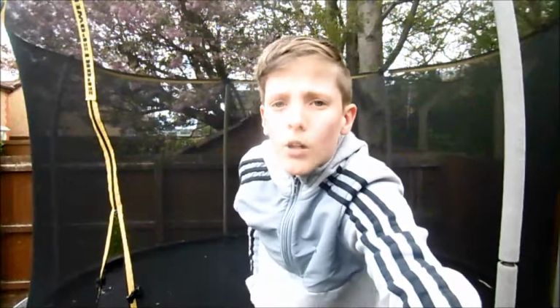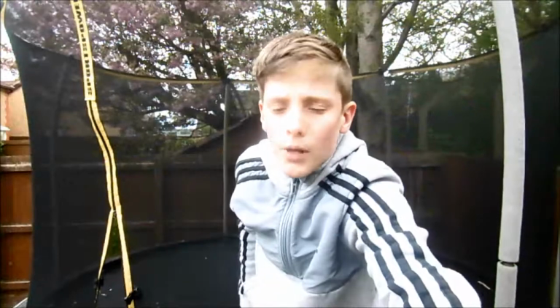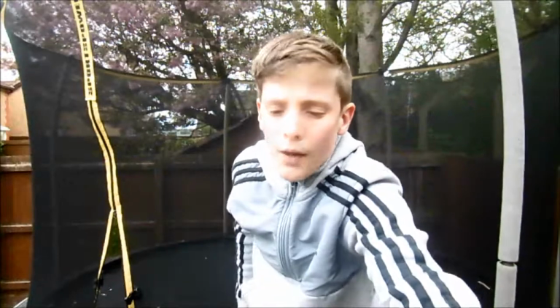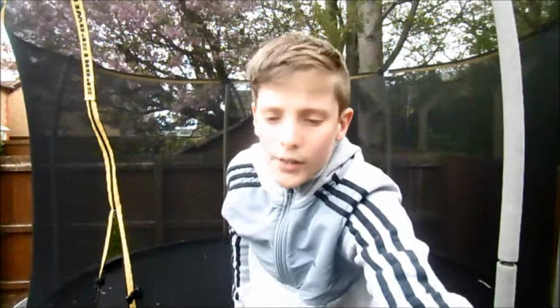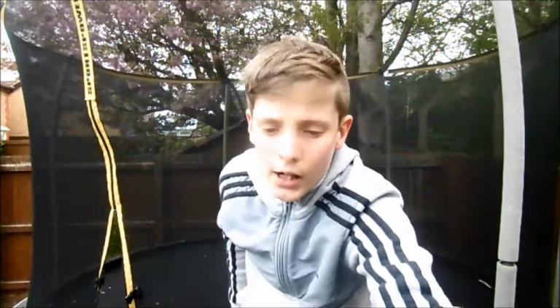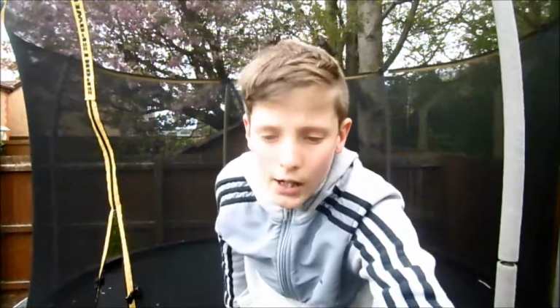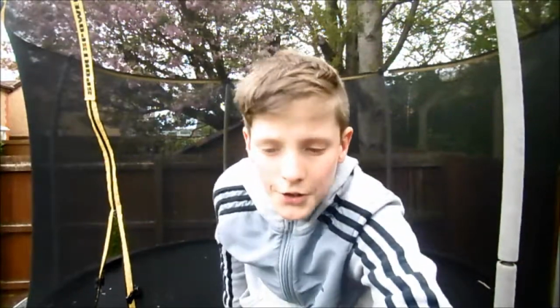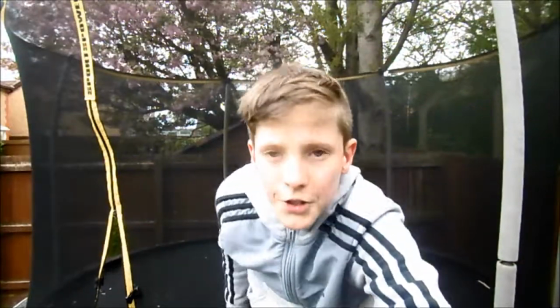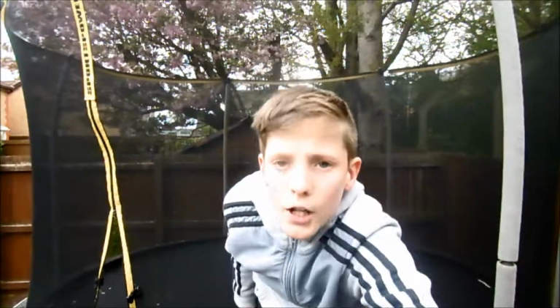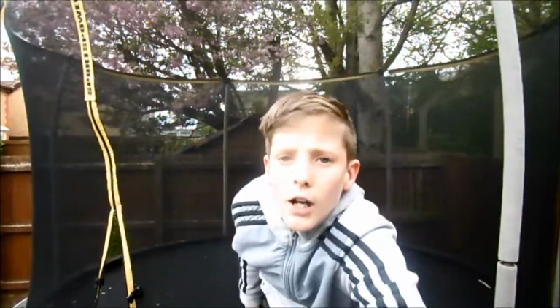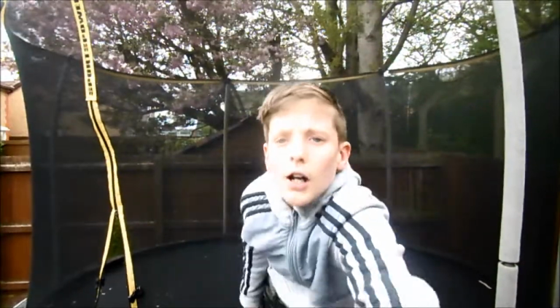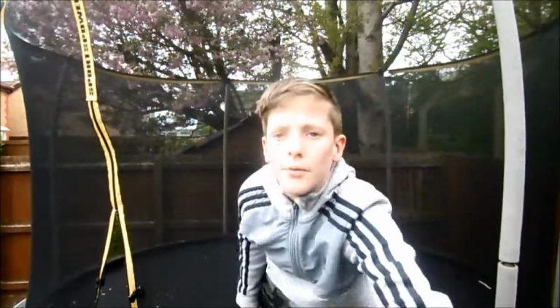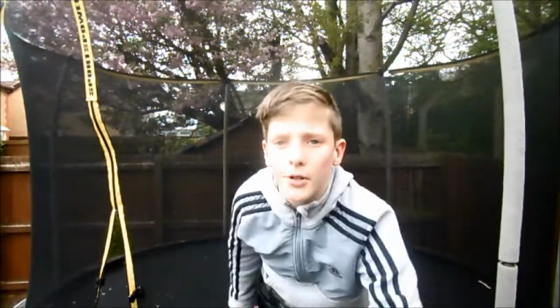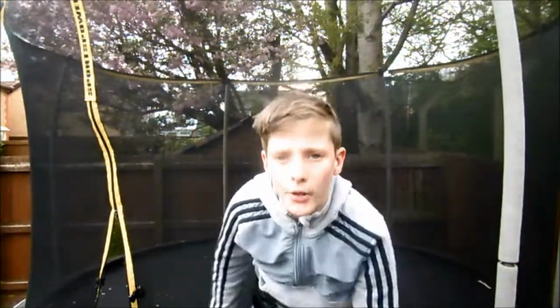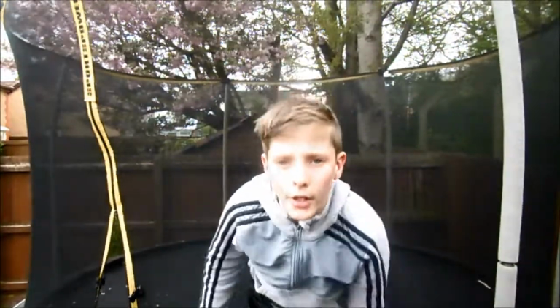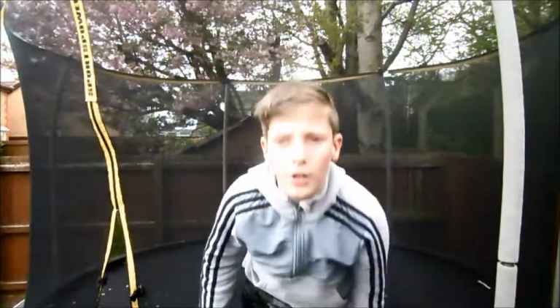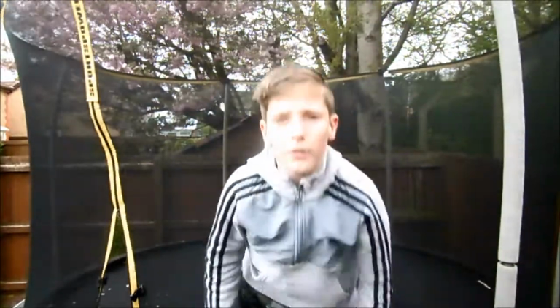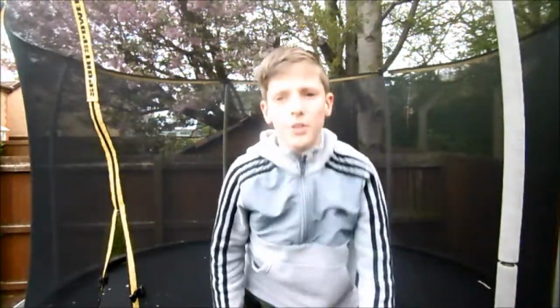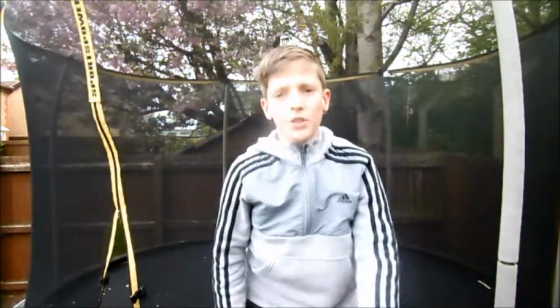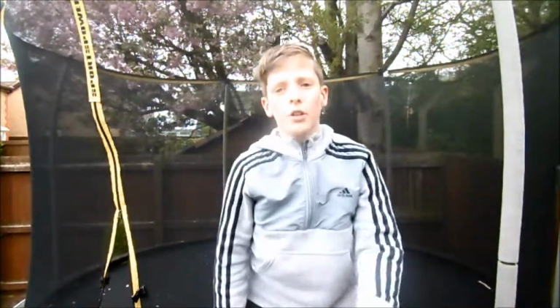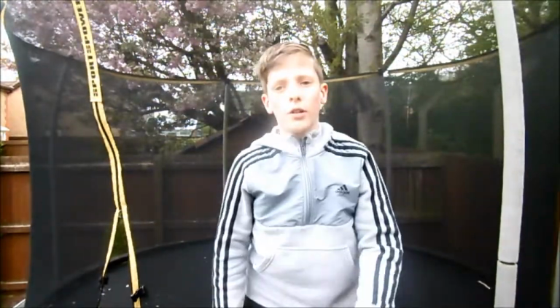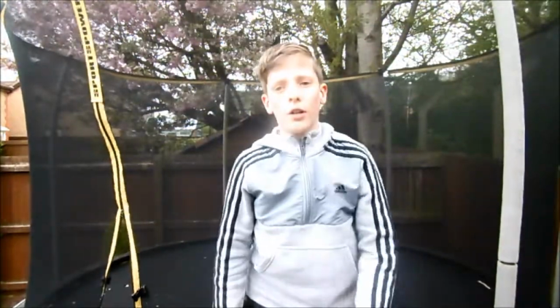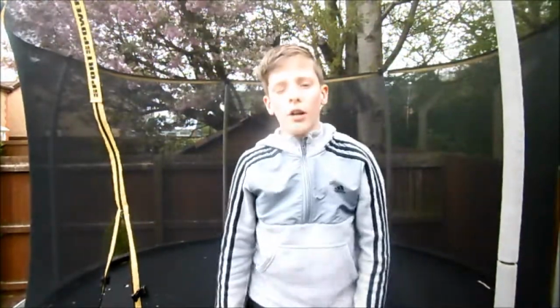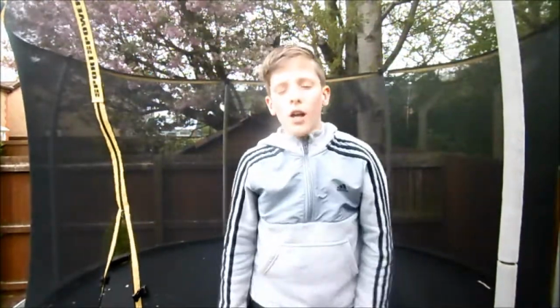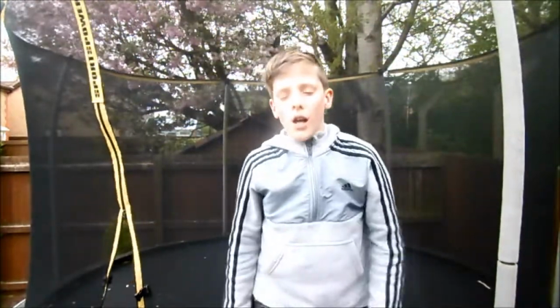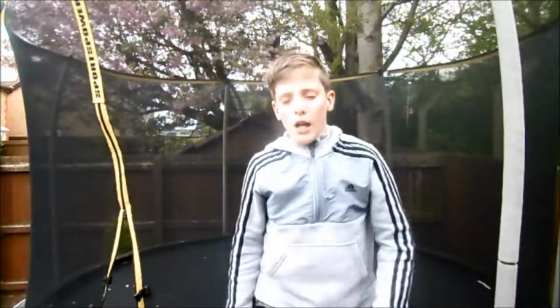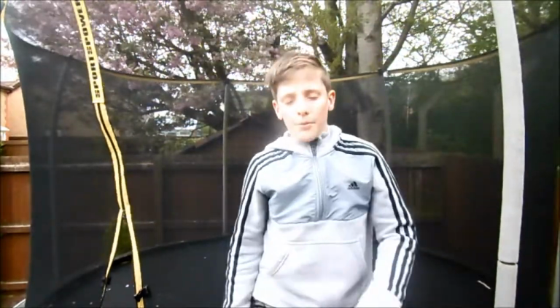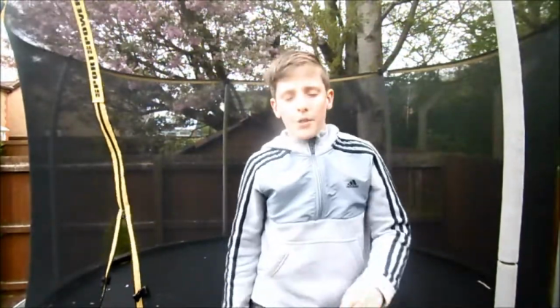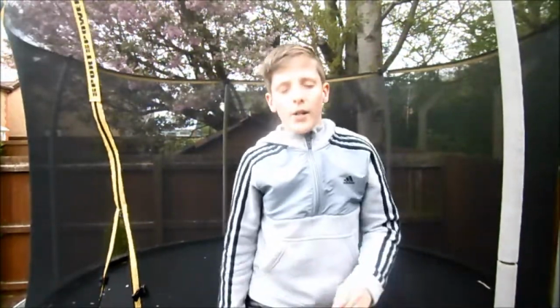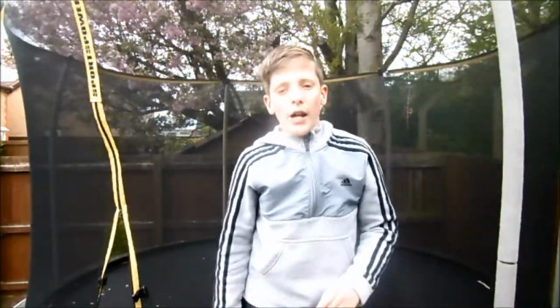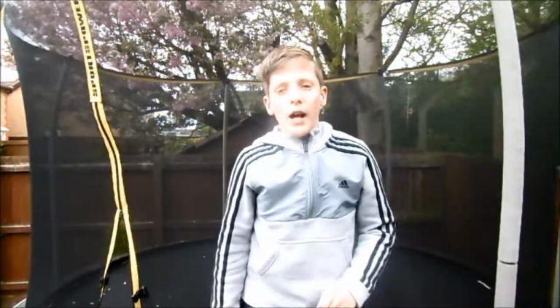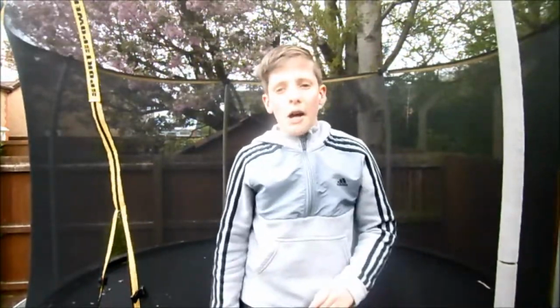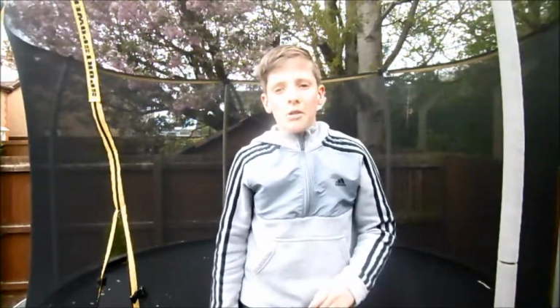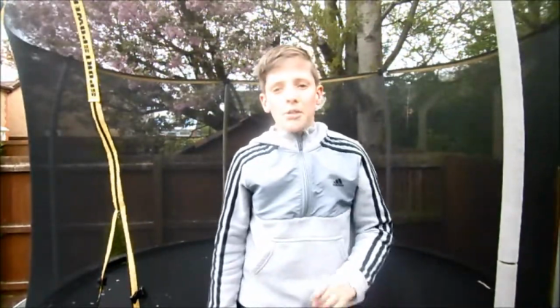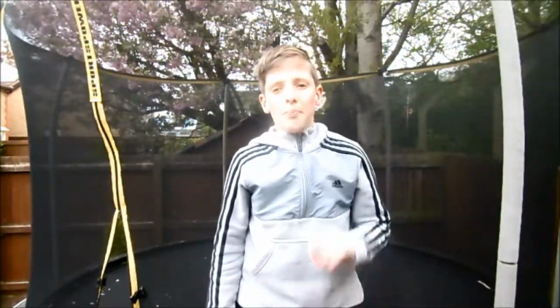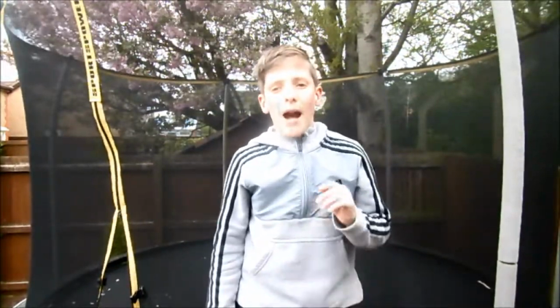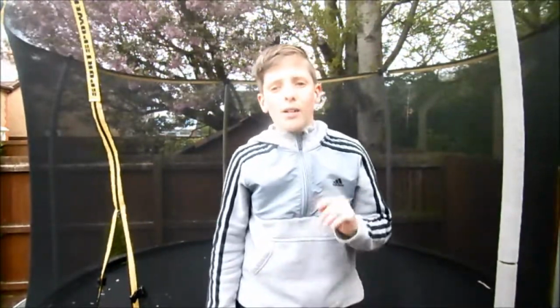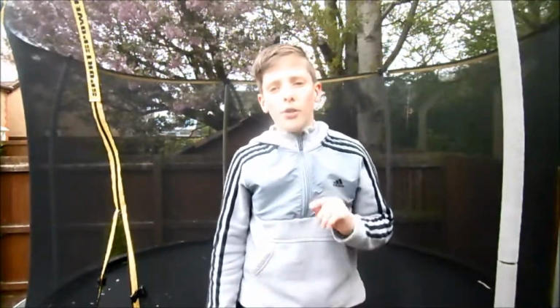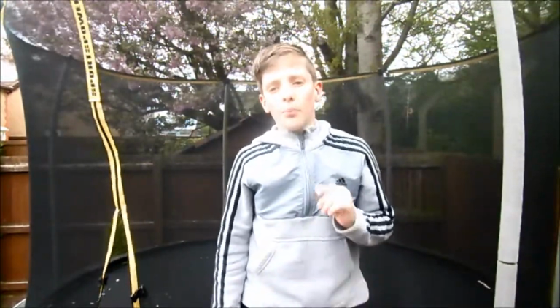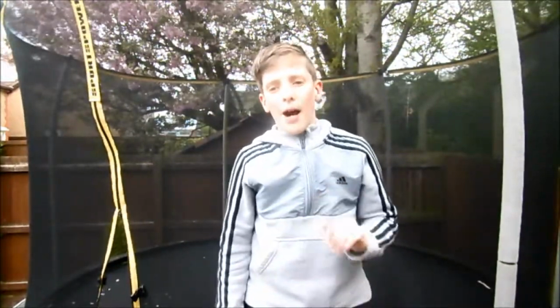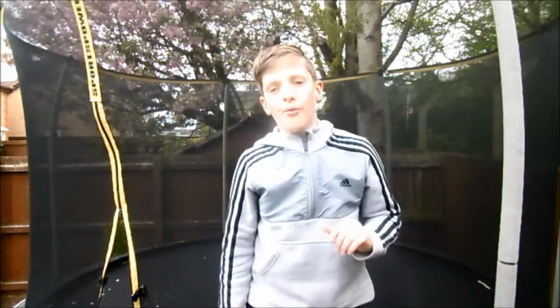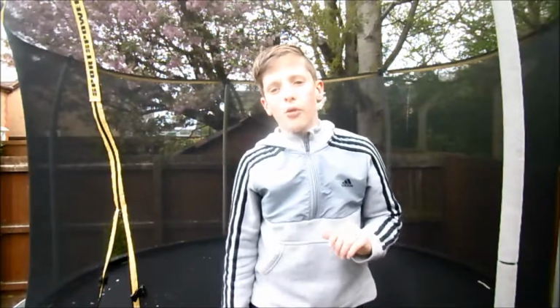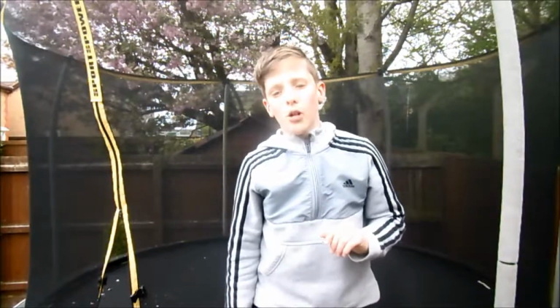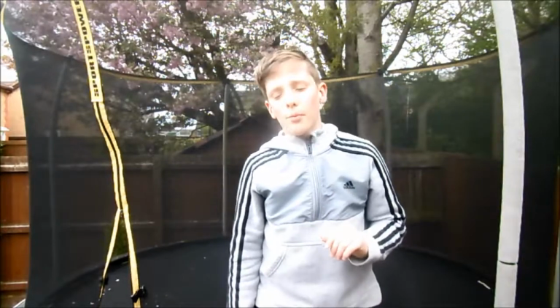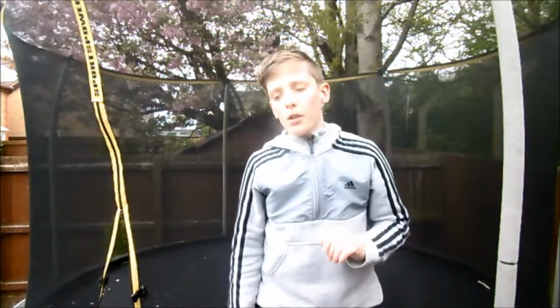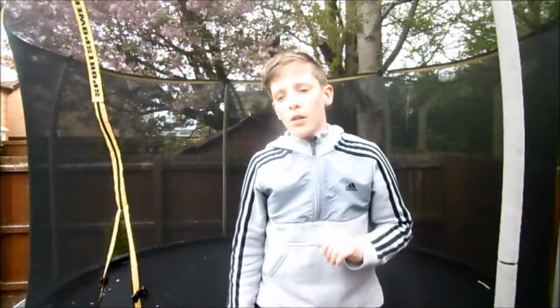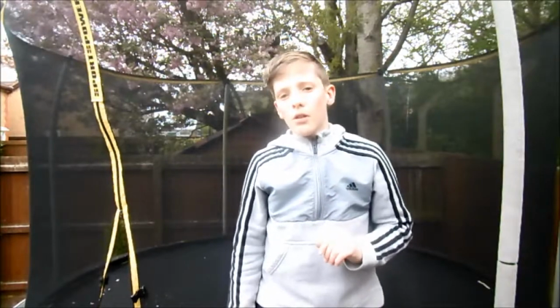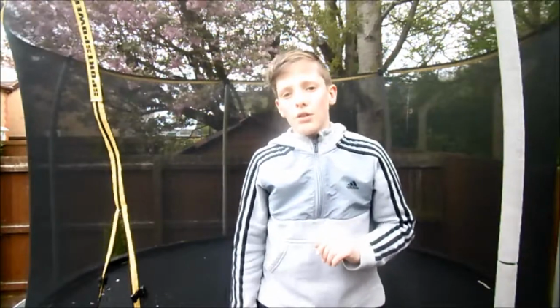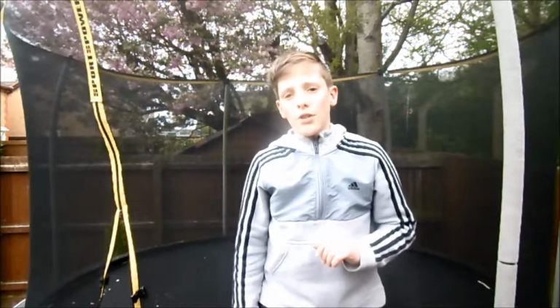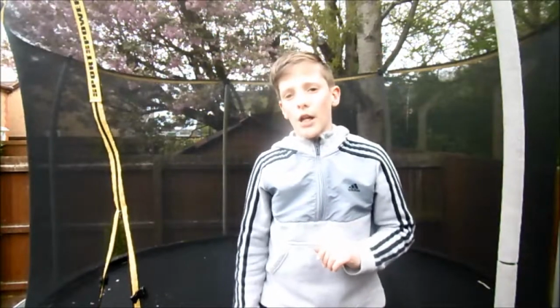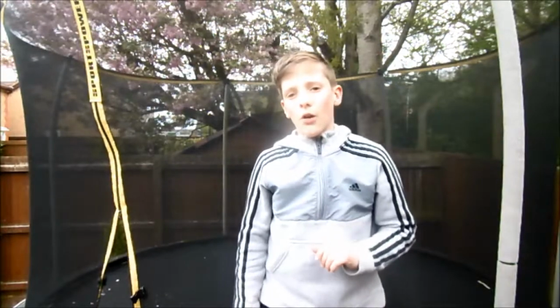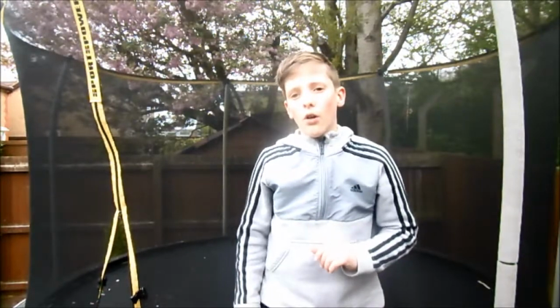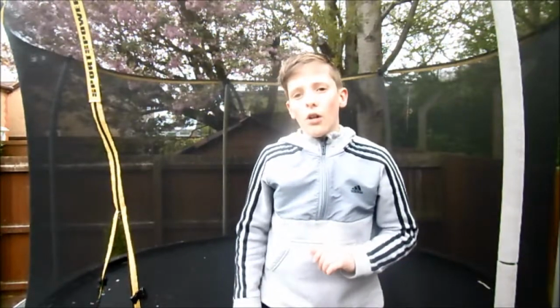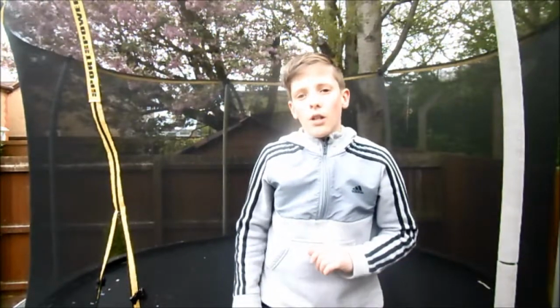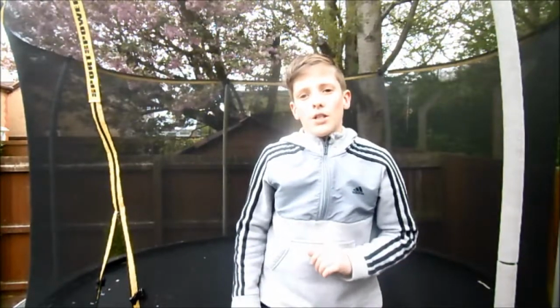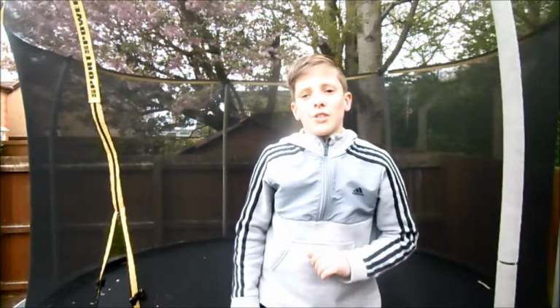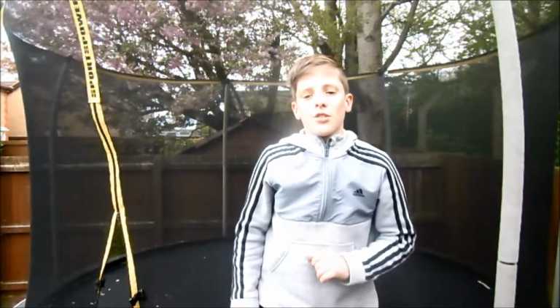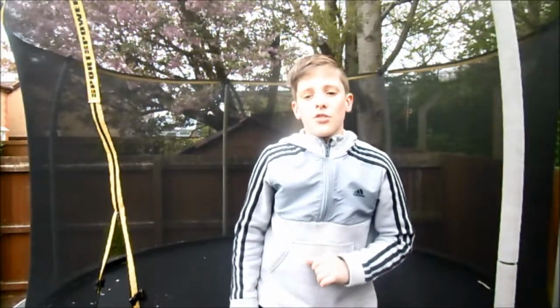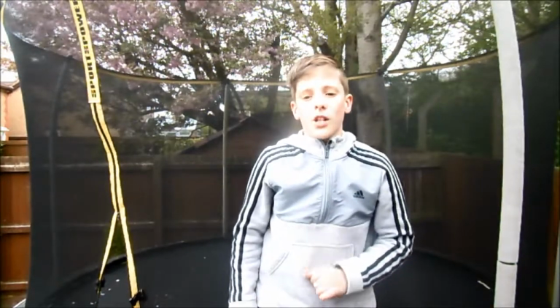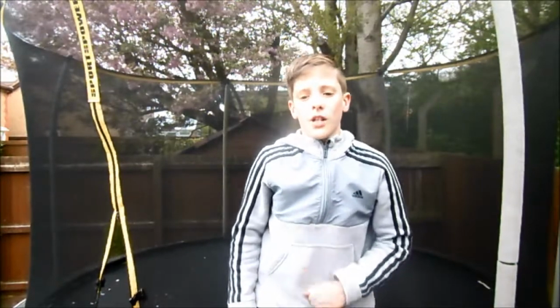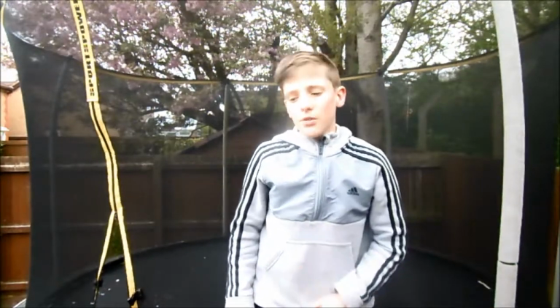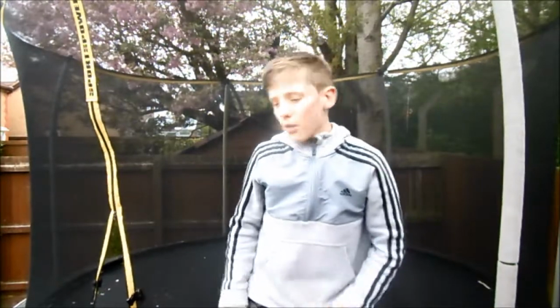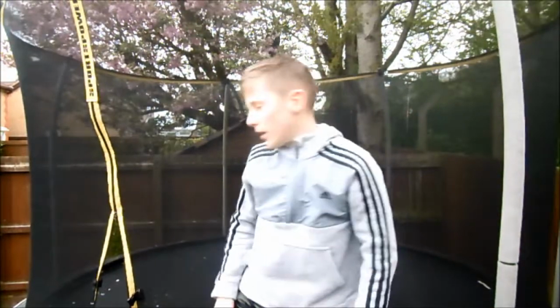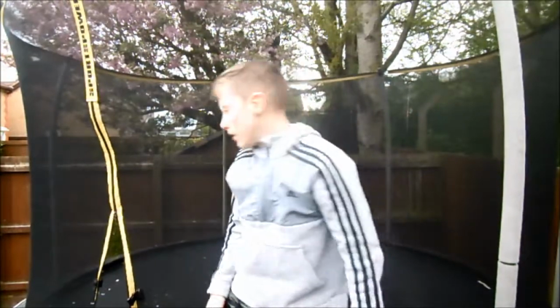Hey guys, I'm doing another tutorial. I'm doing how to back foot back foot. So let's get straight into it.